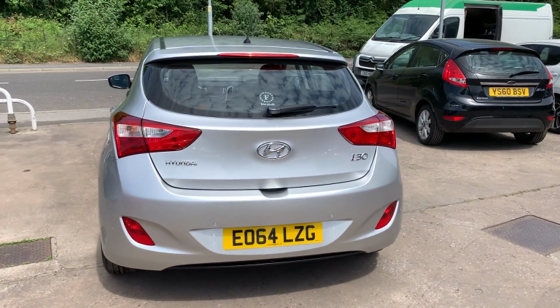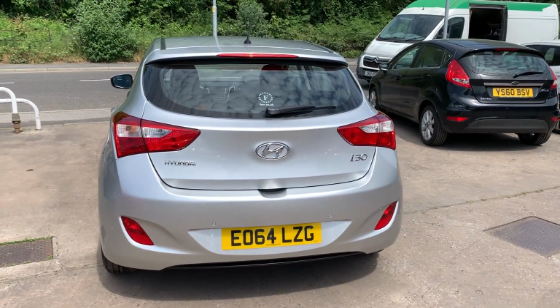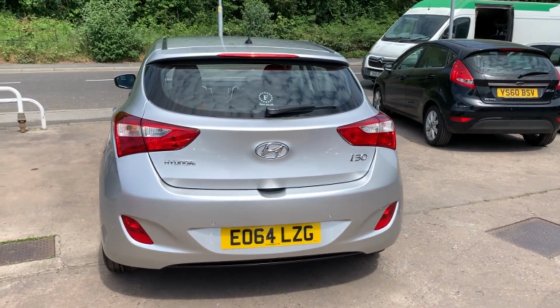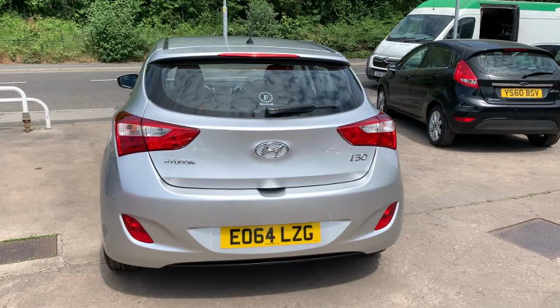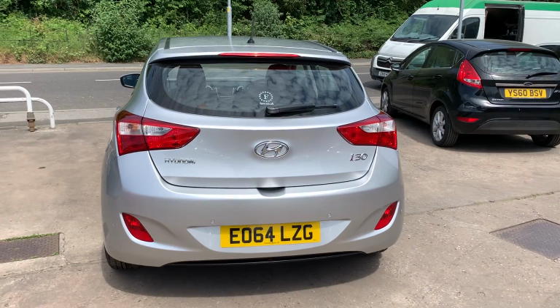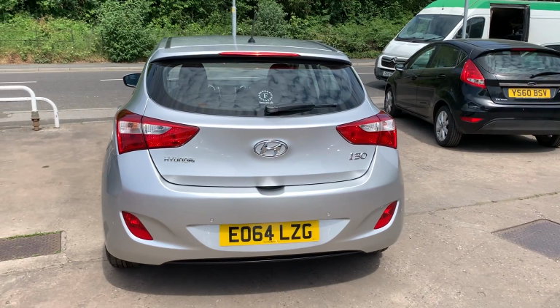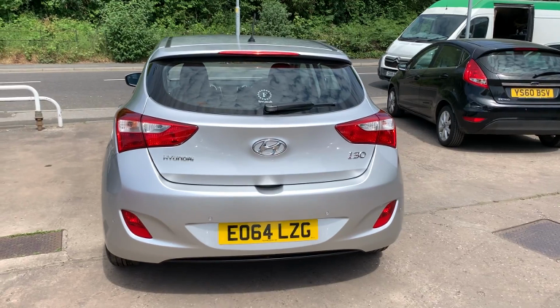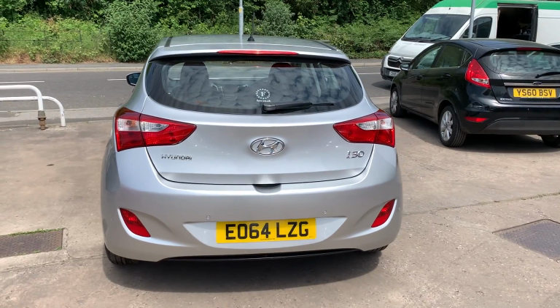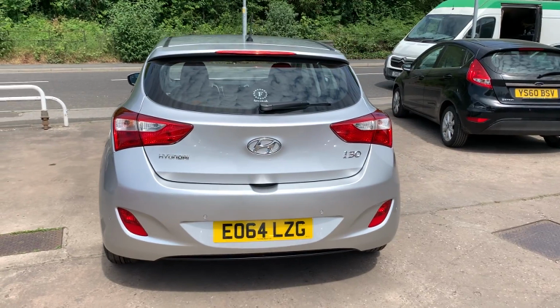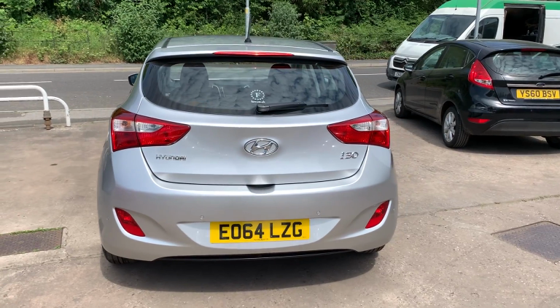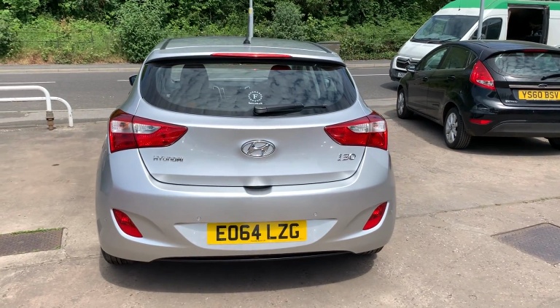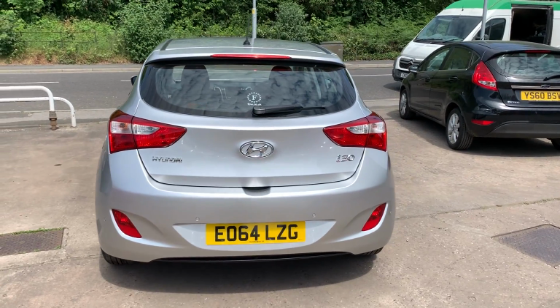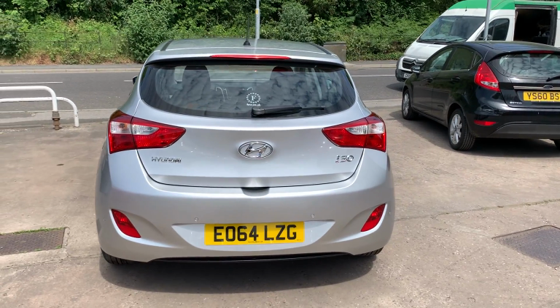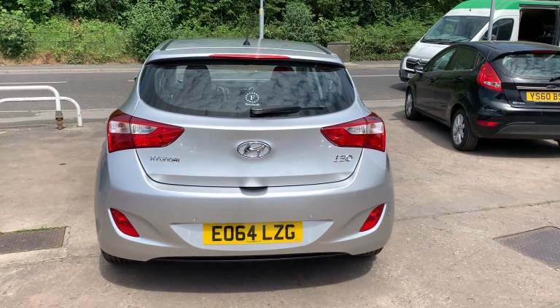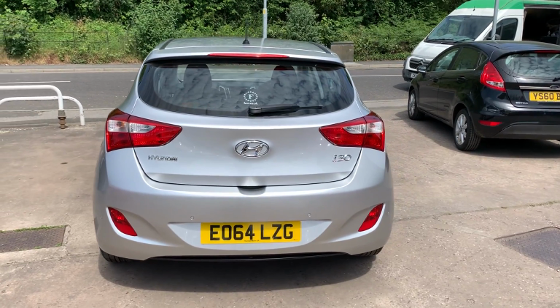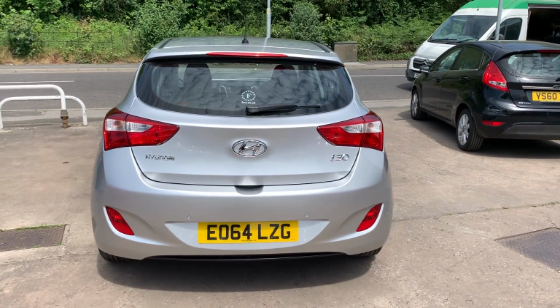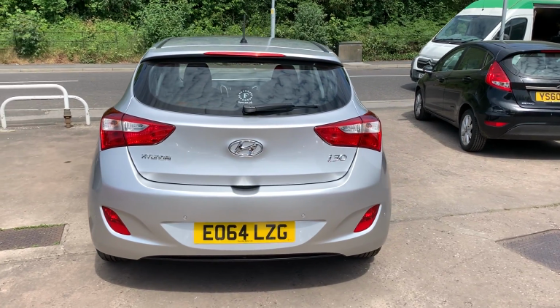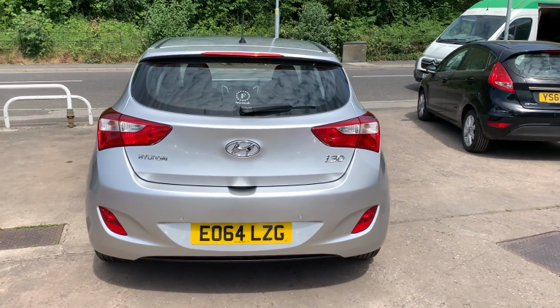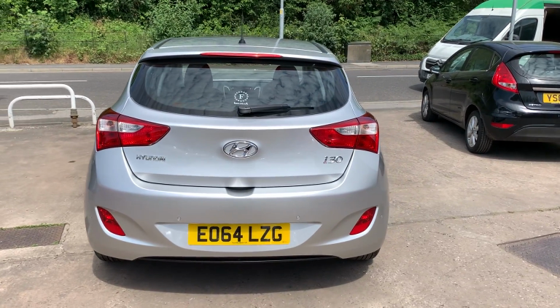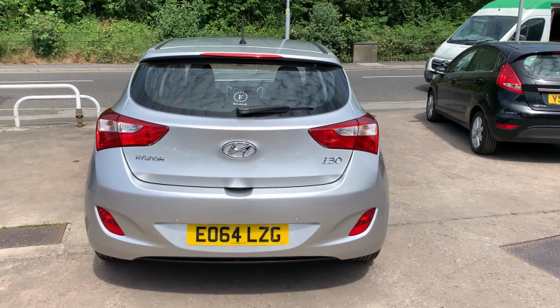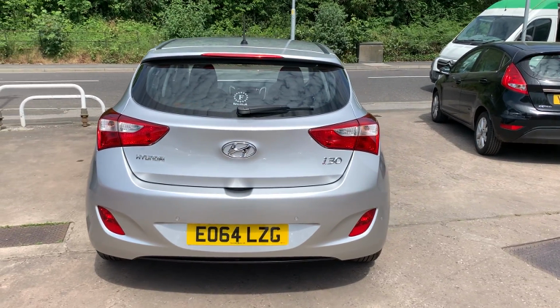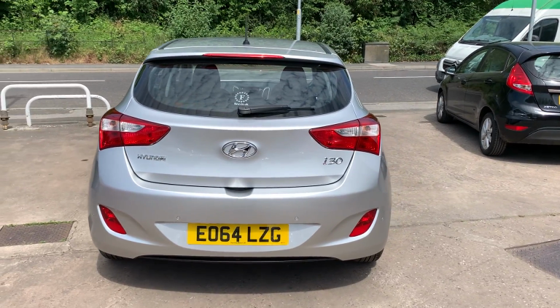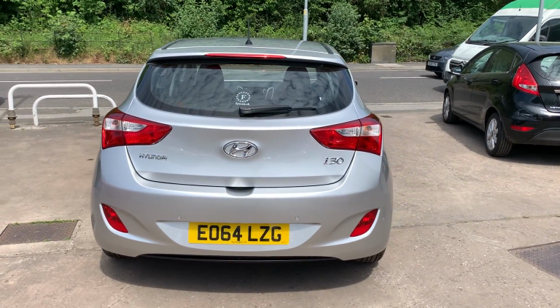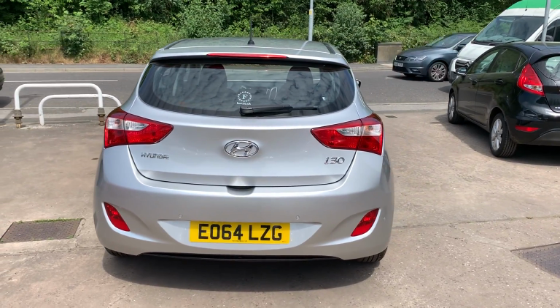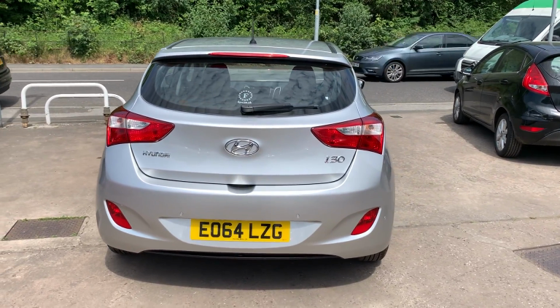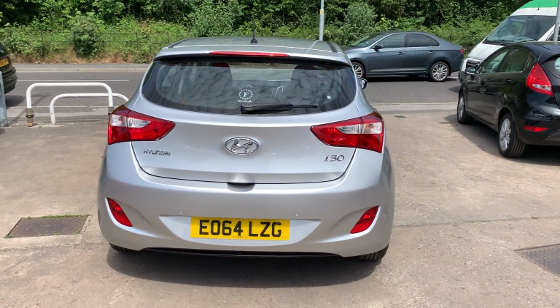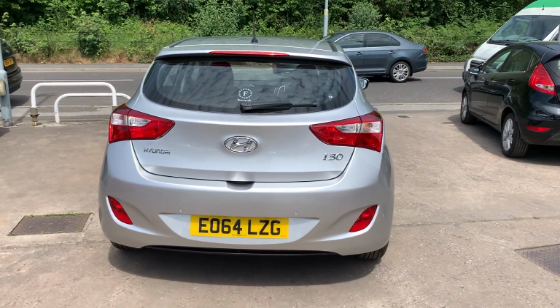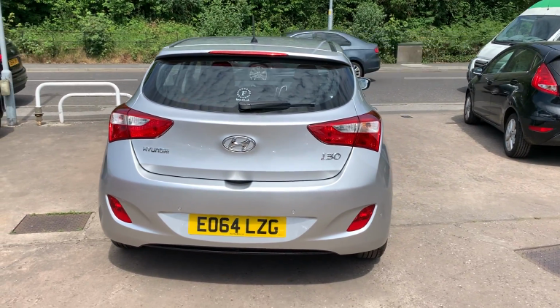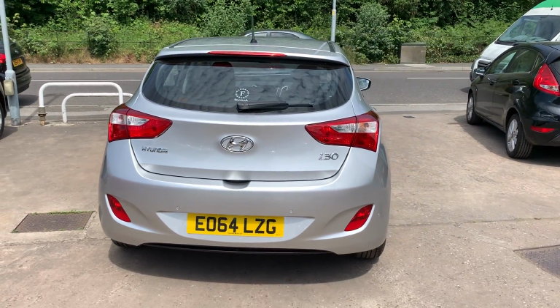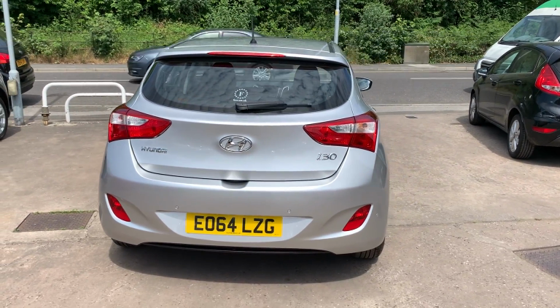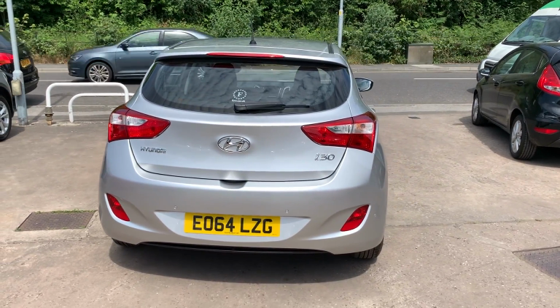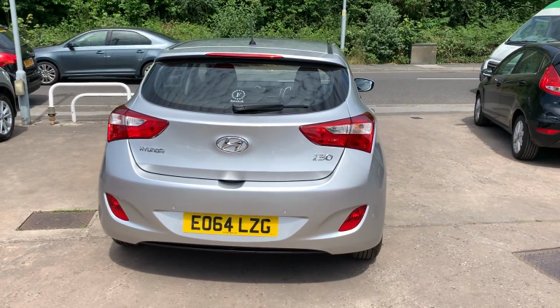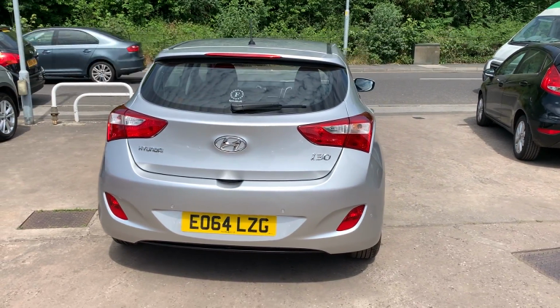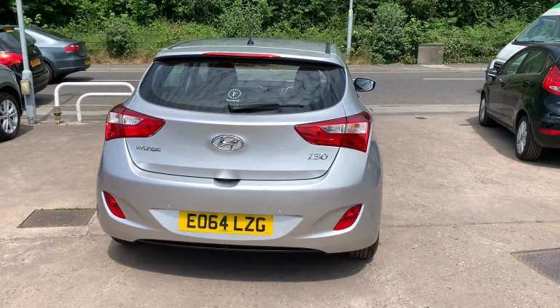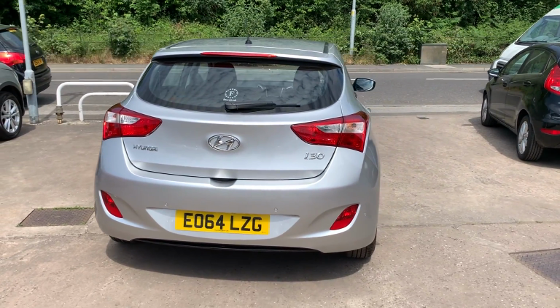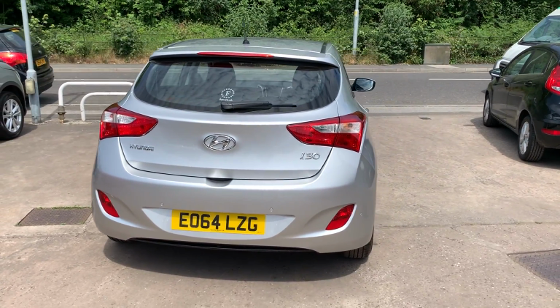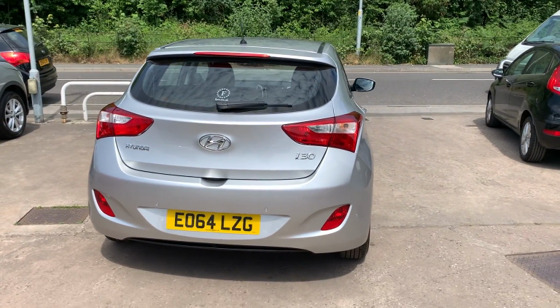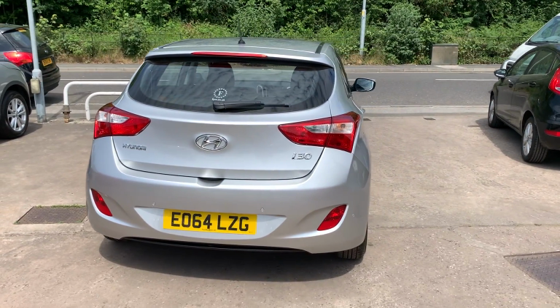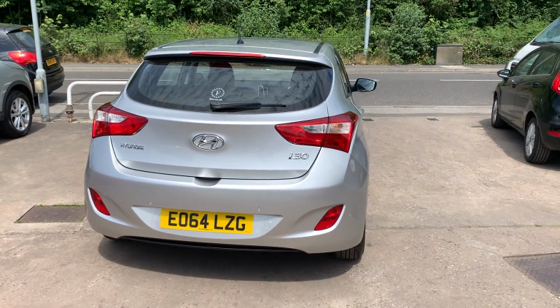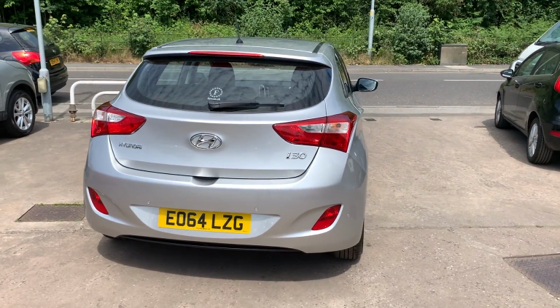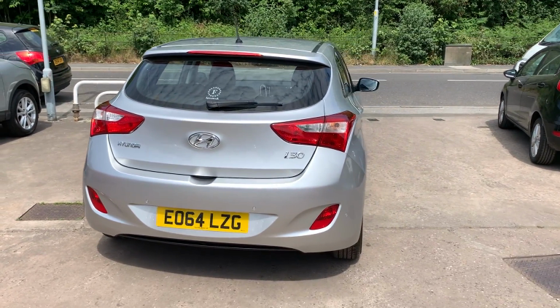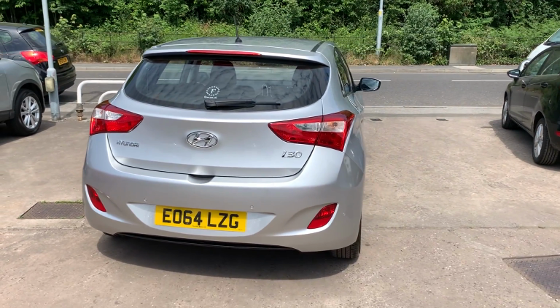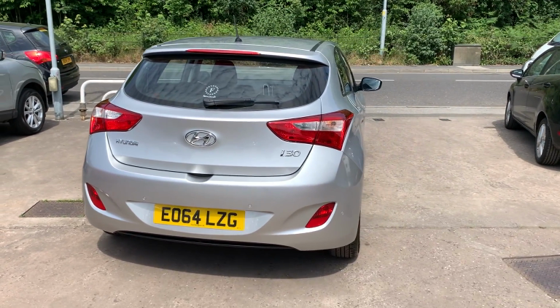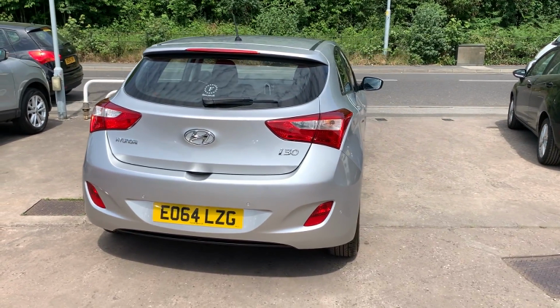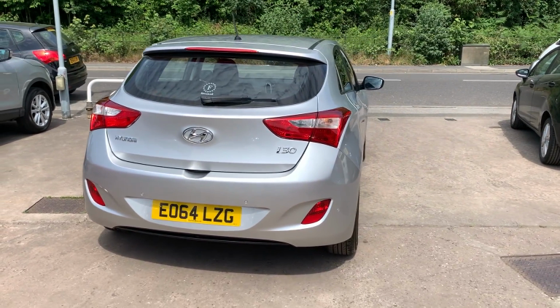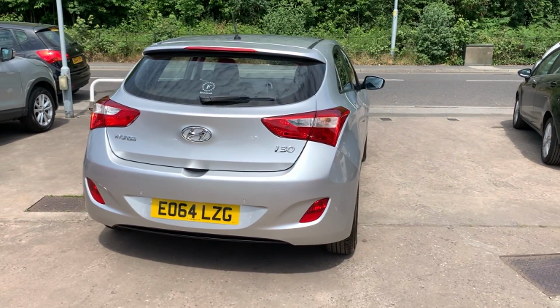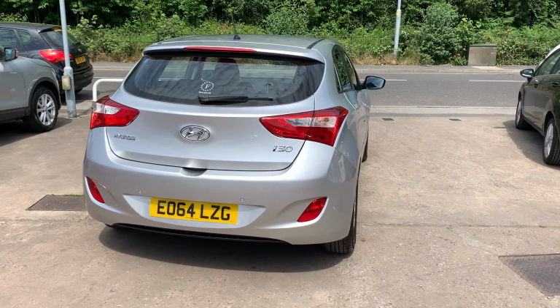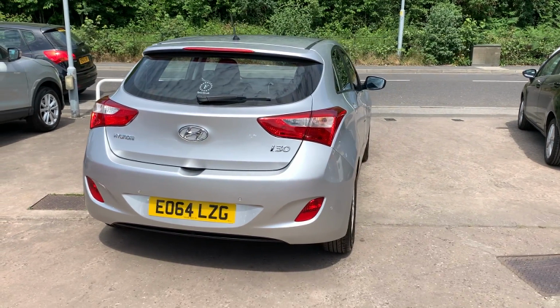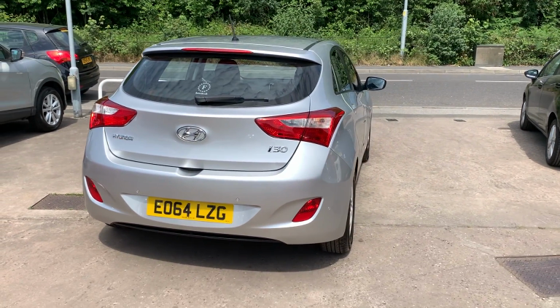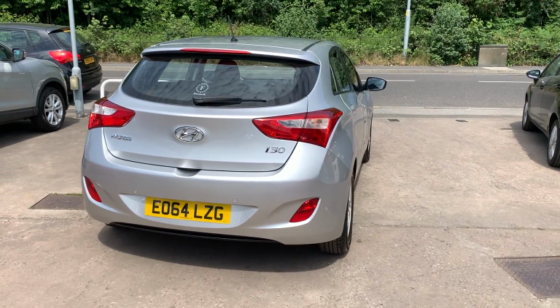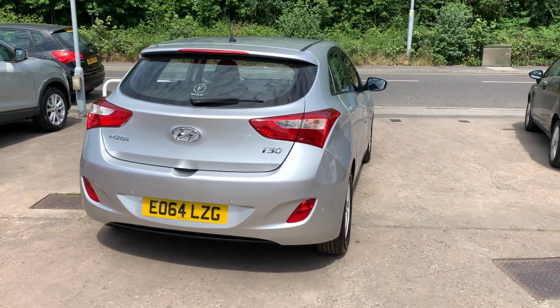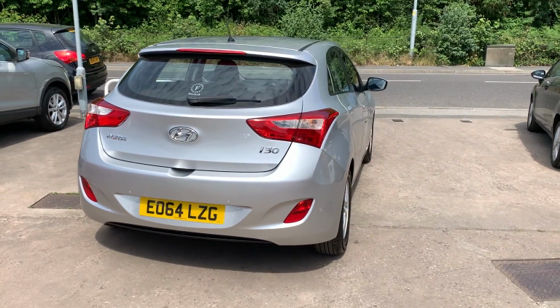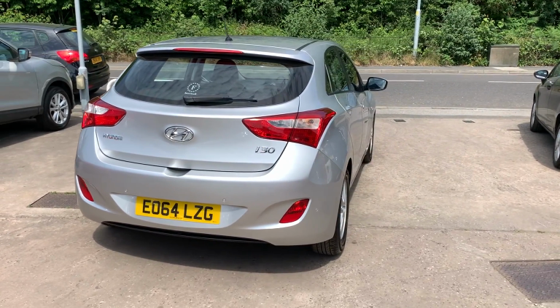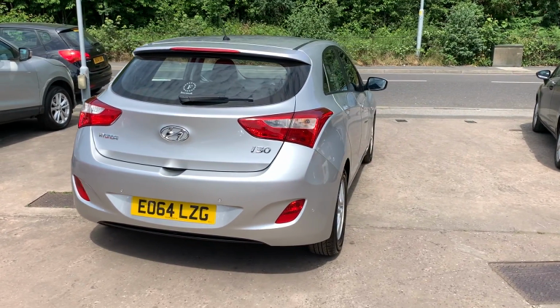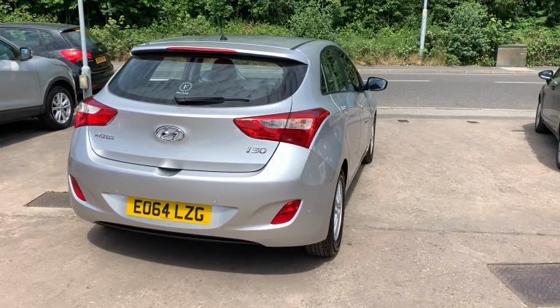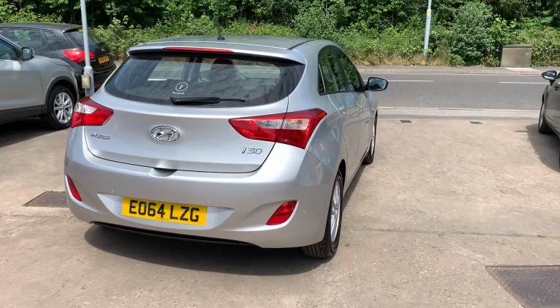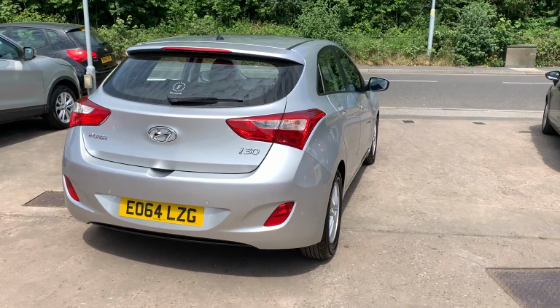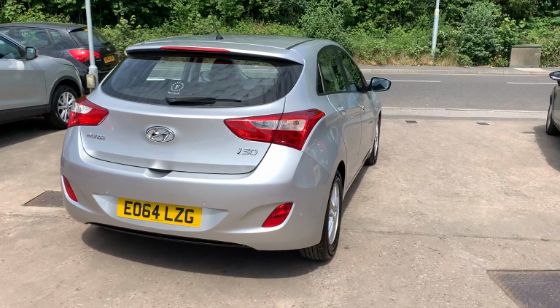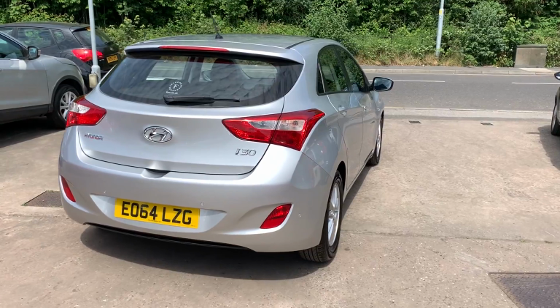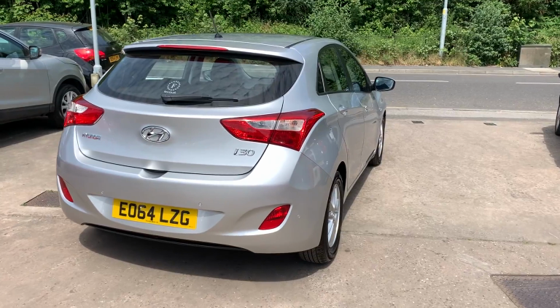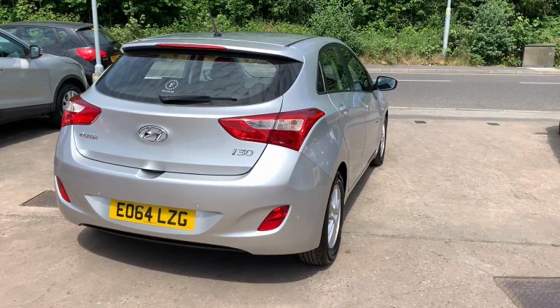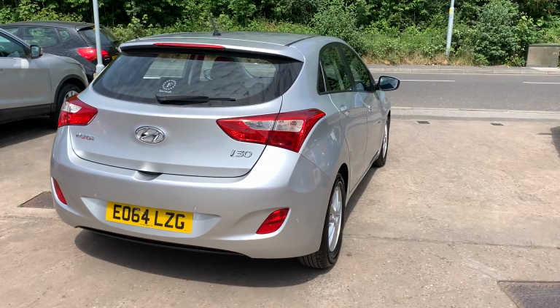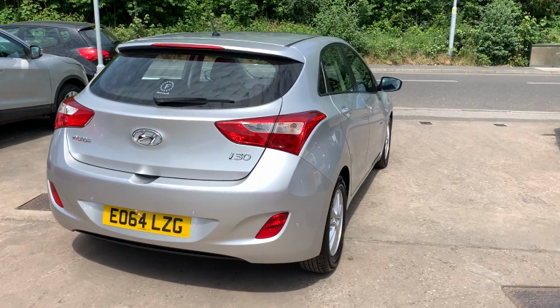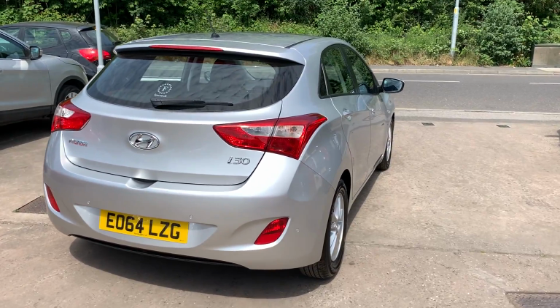Road tax is exempt at £0, and the car has full service history. I'll show you inside.